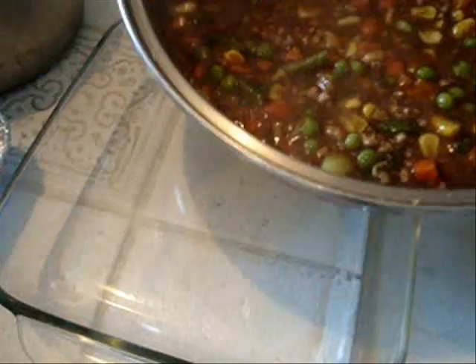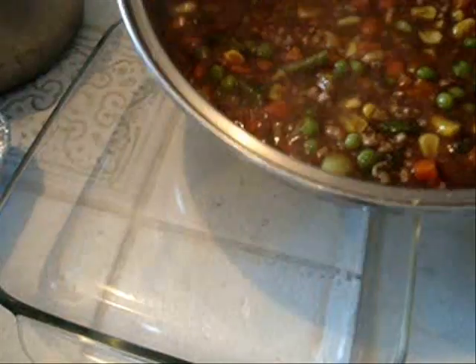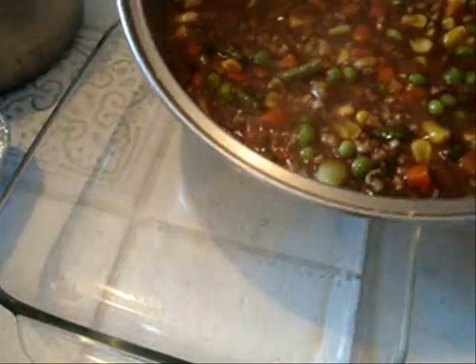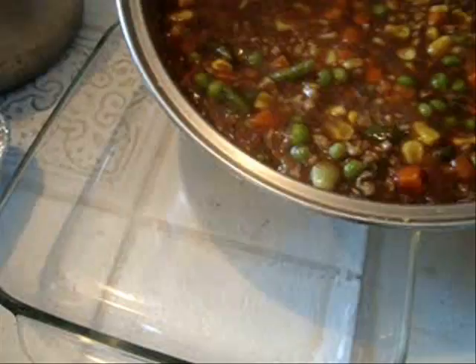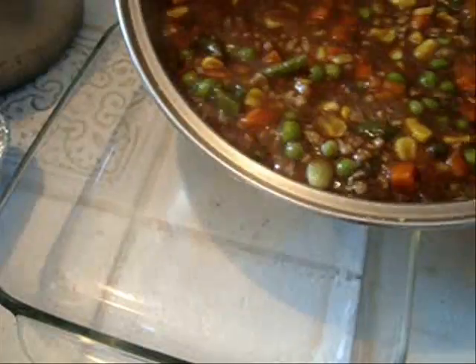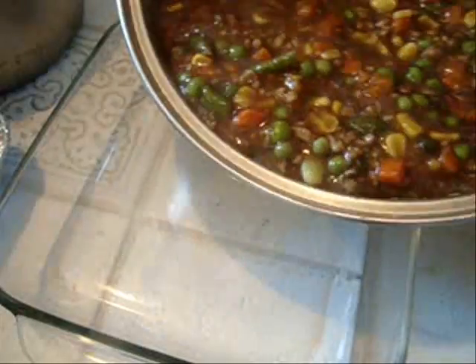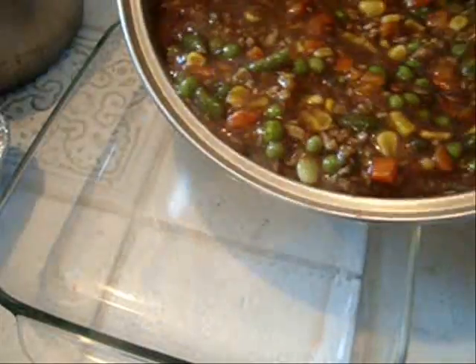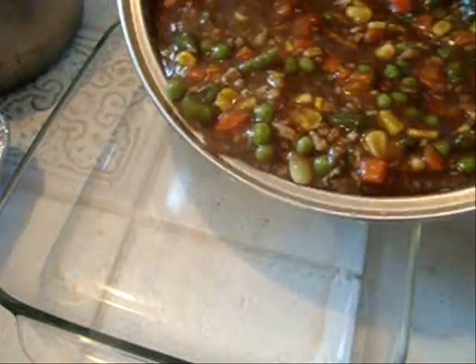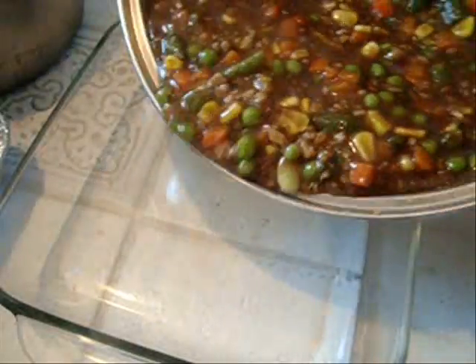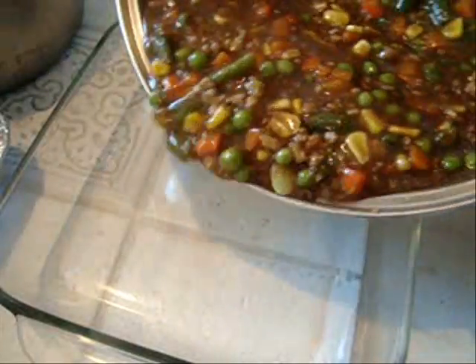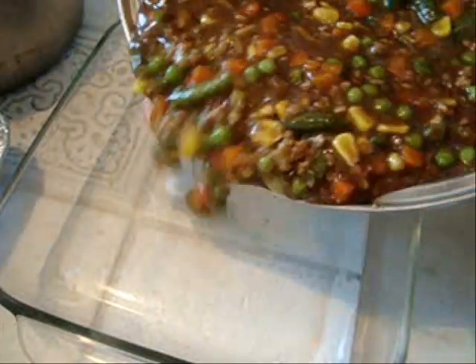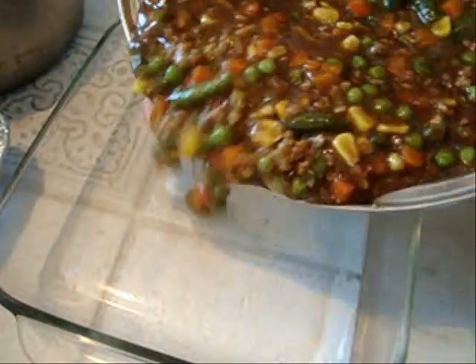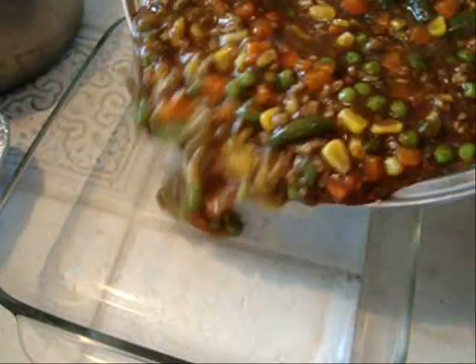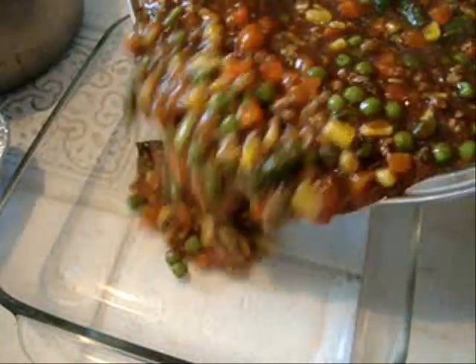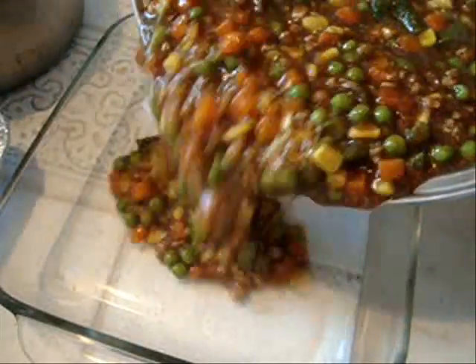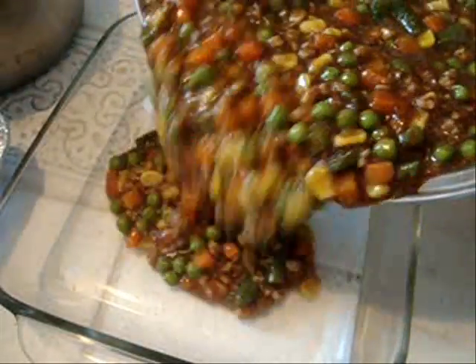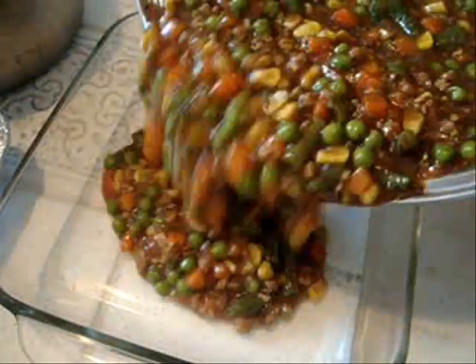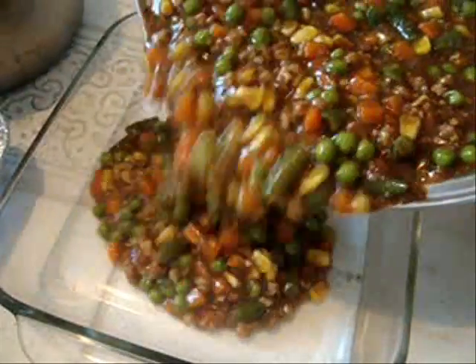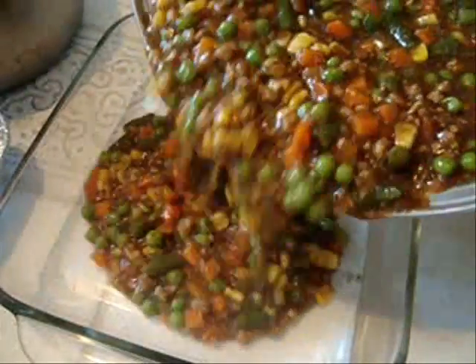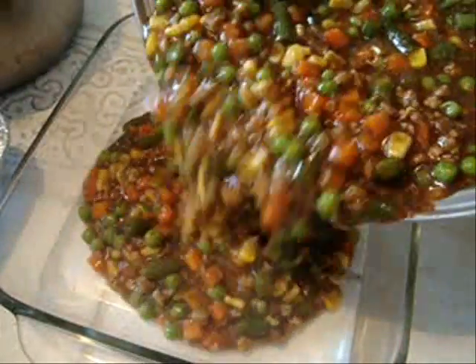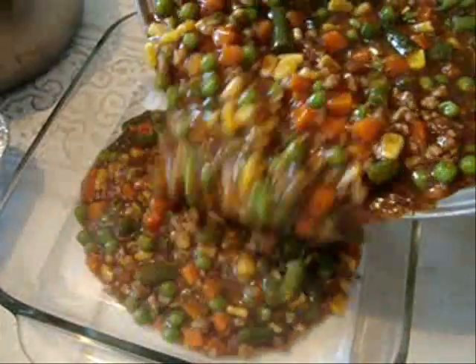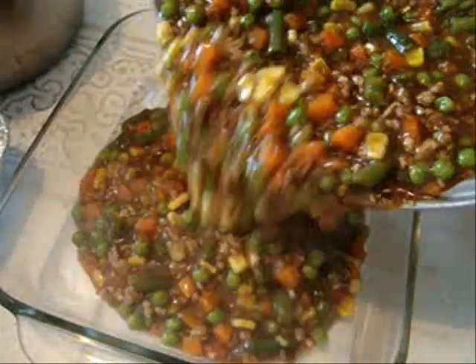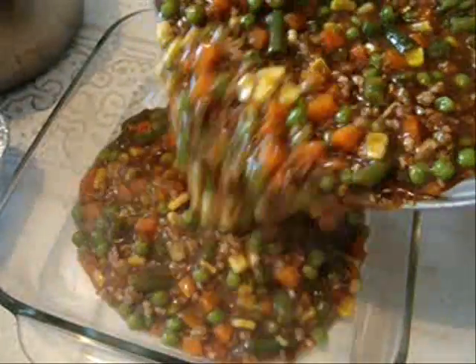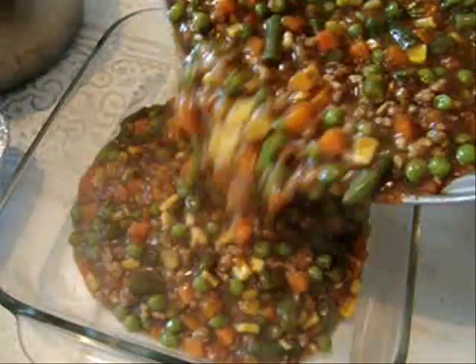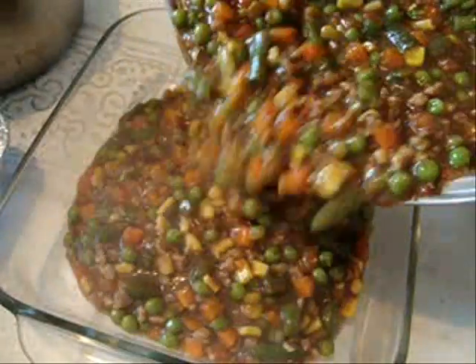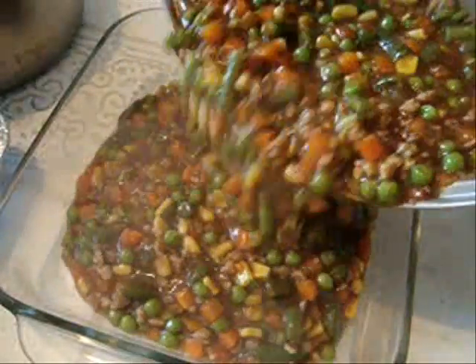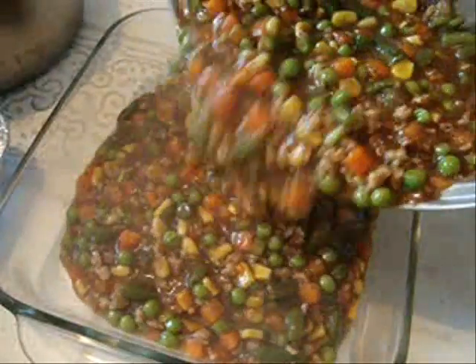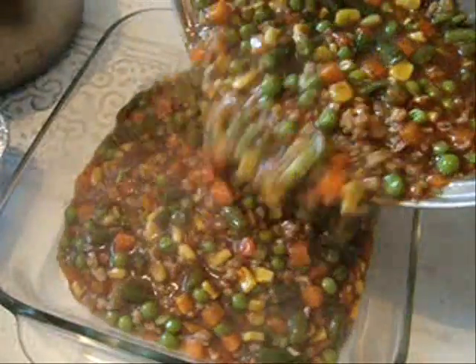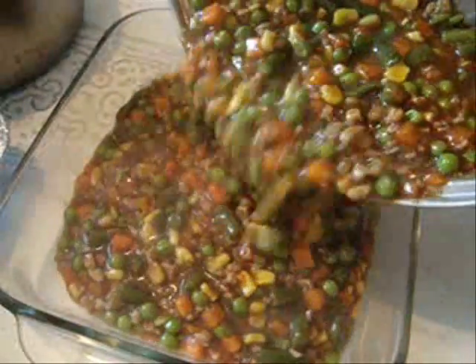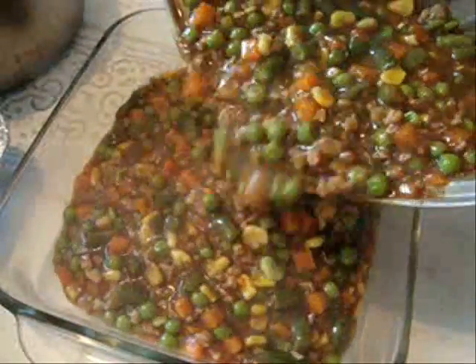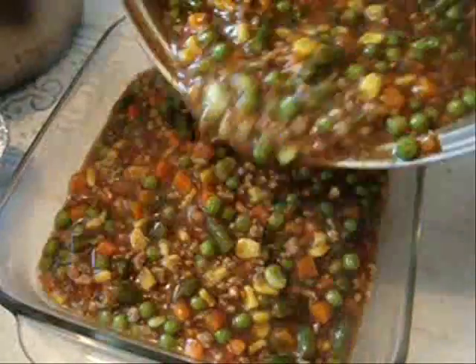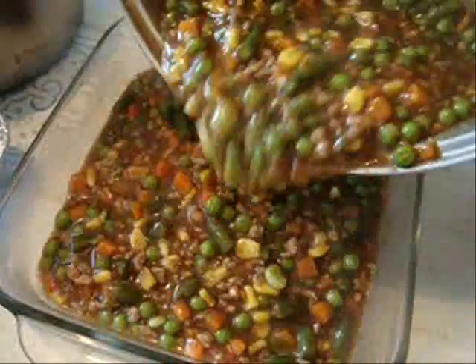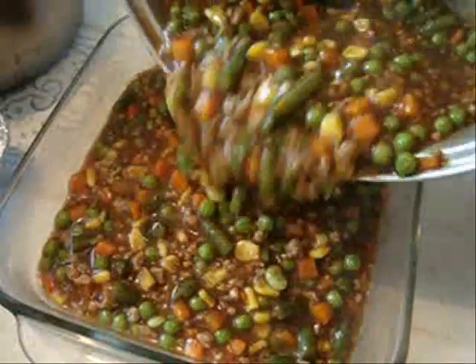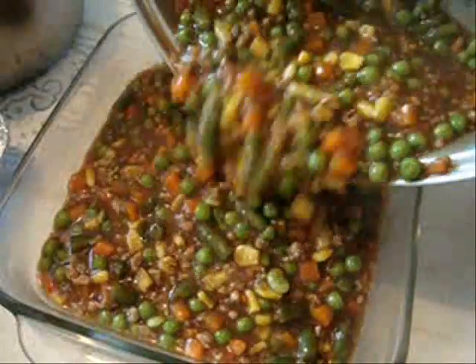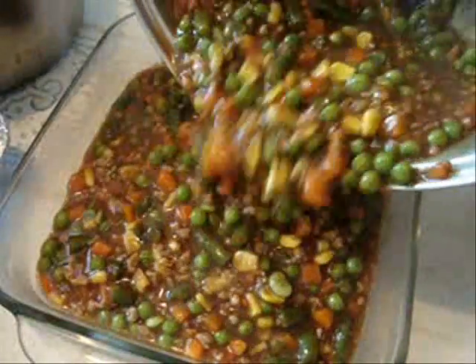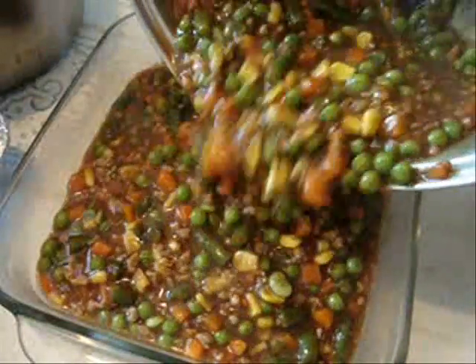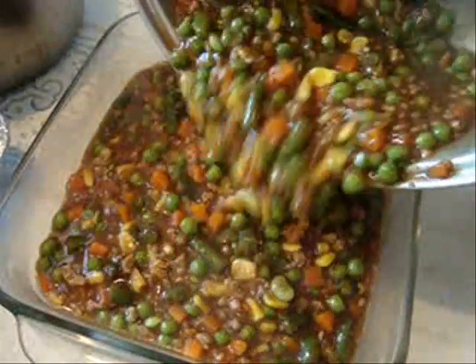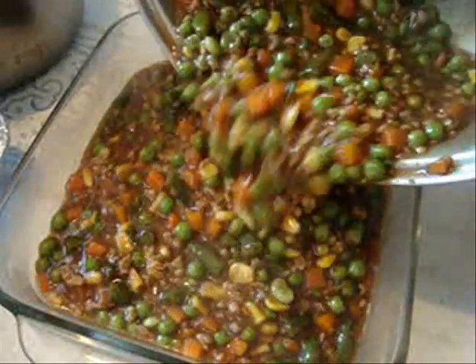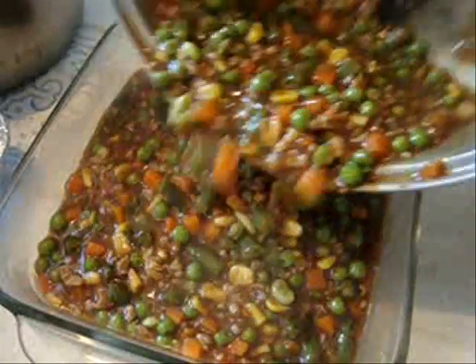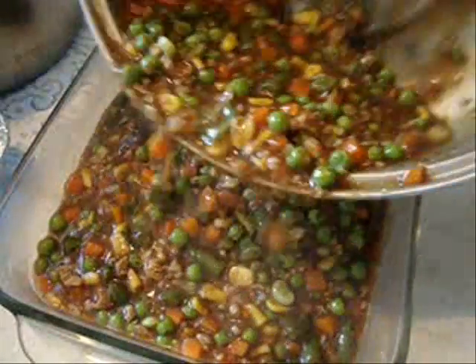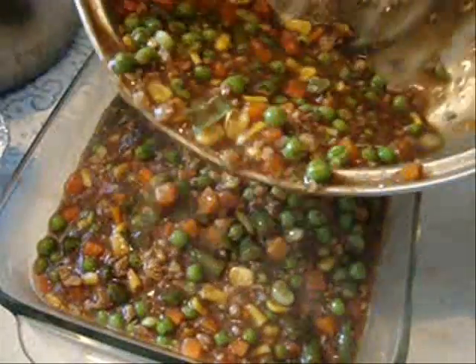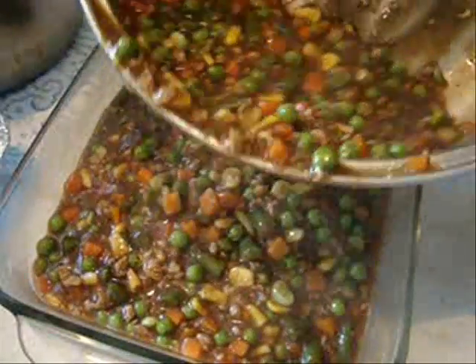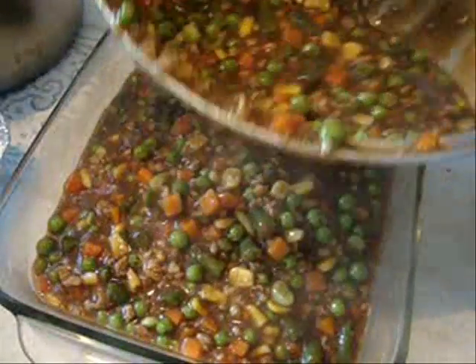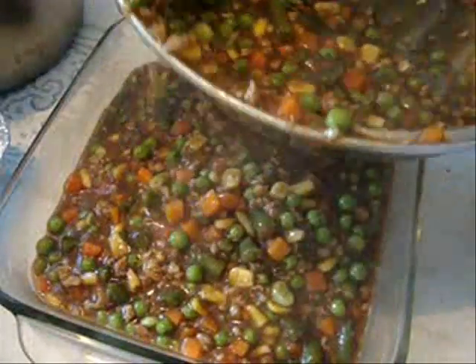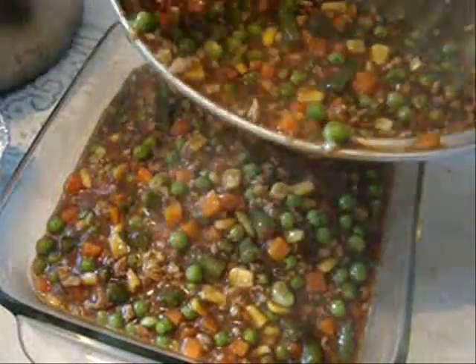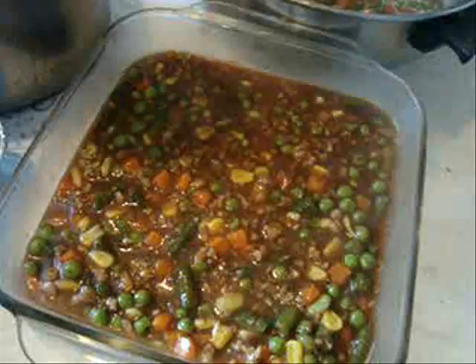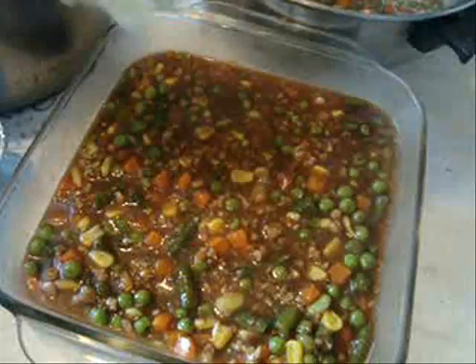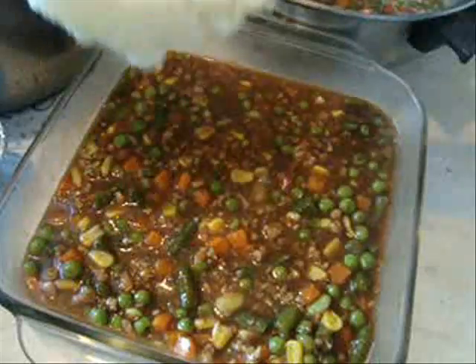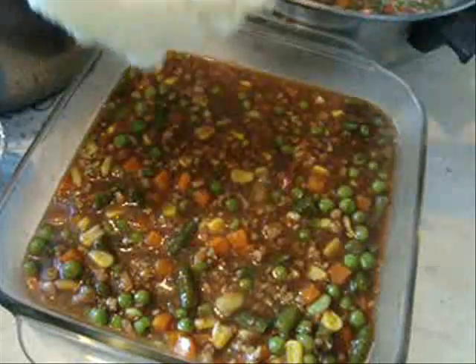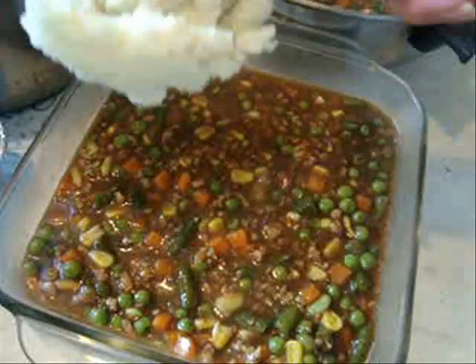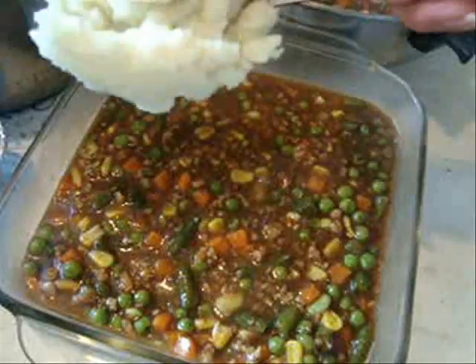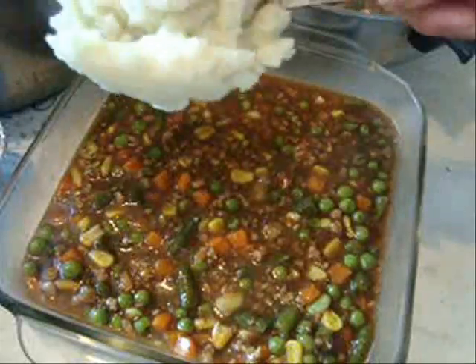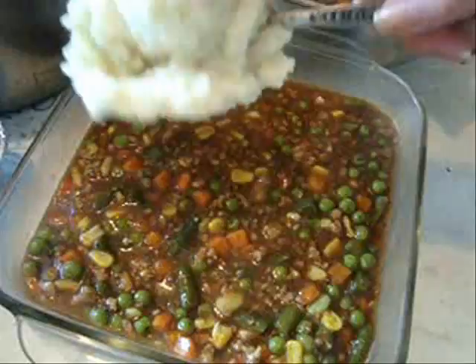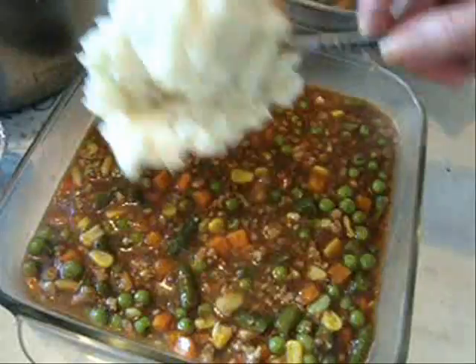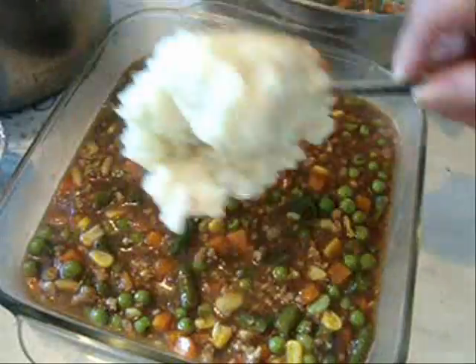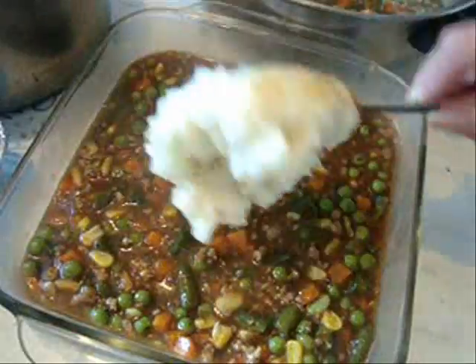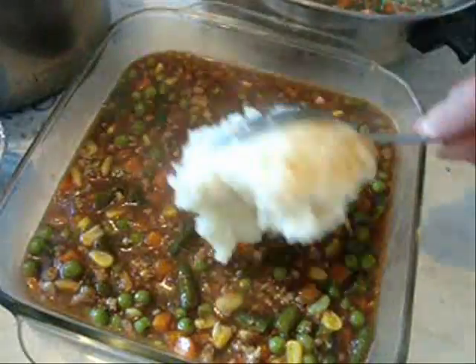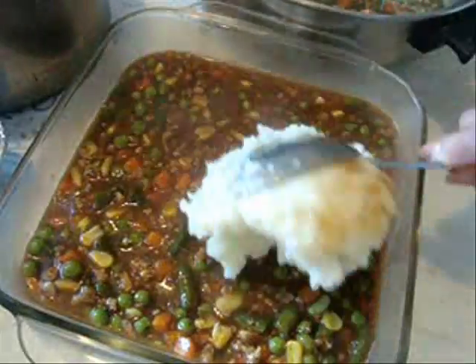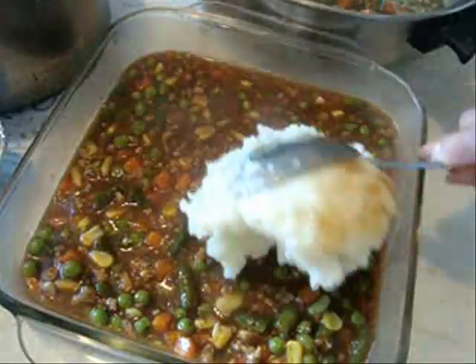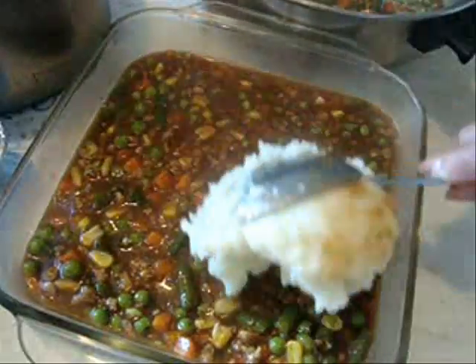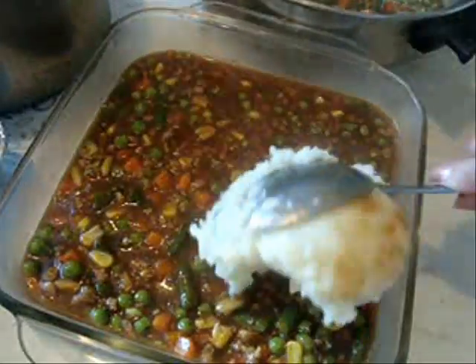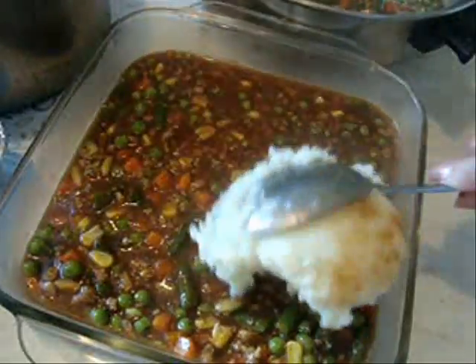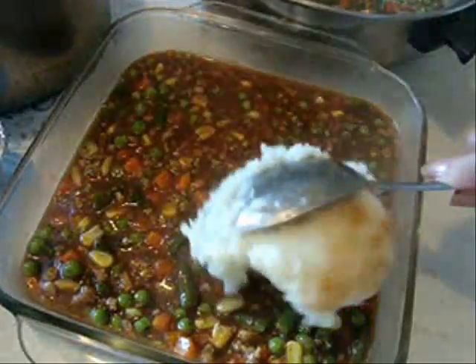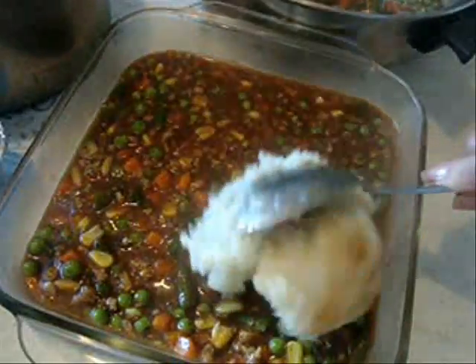Pour some of the mixture into your casserole dish. Spoon your potatoes over the top.